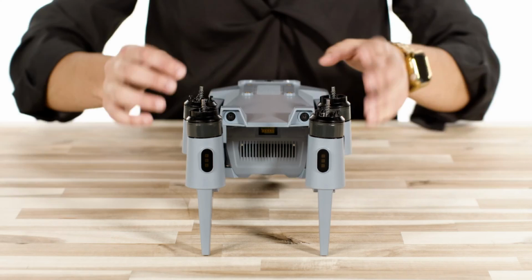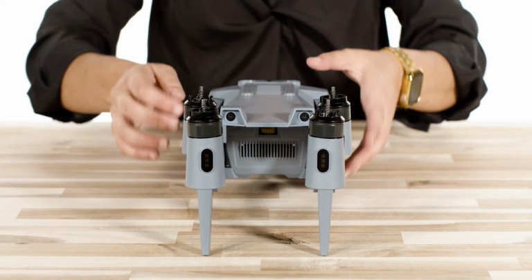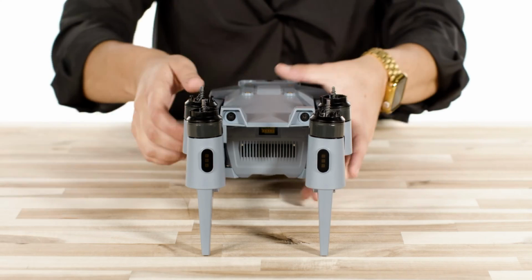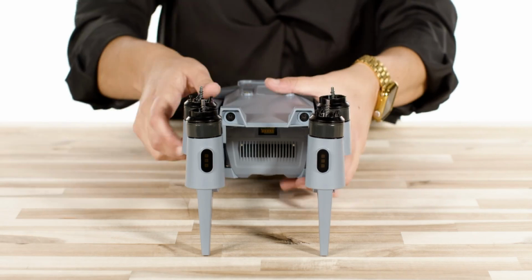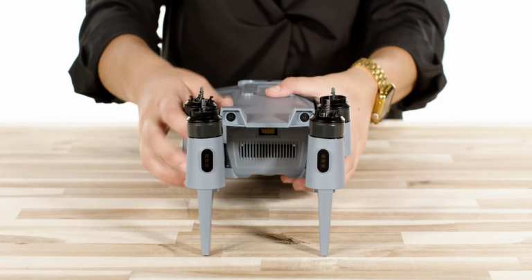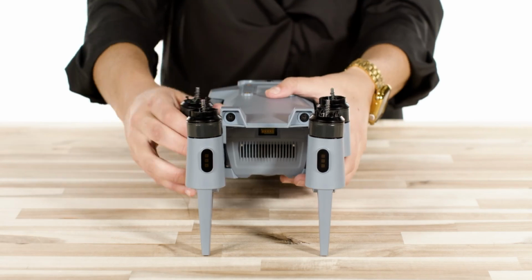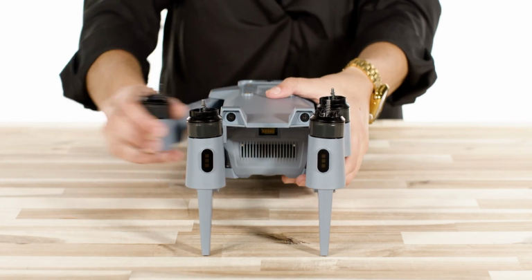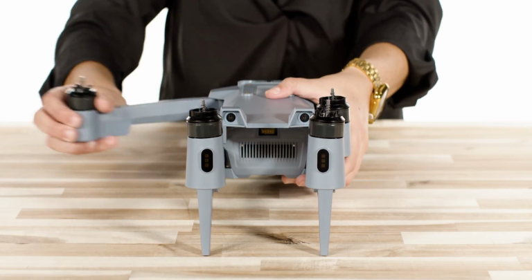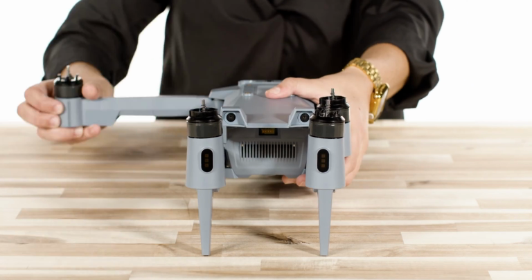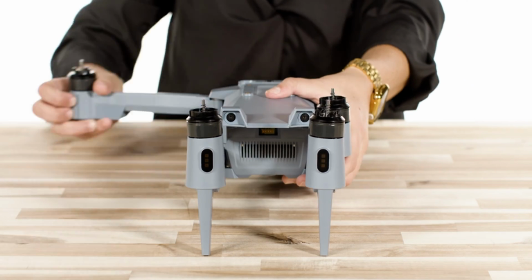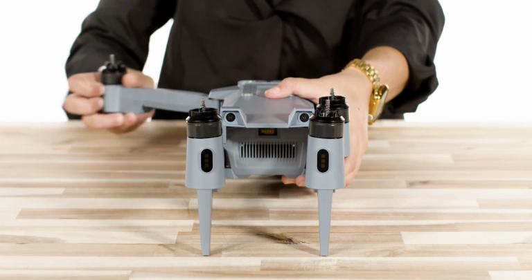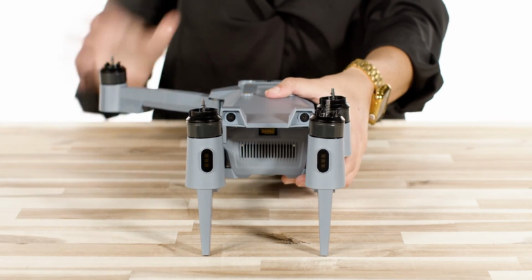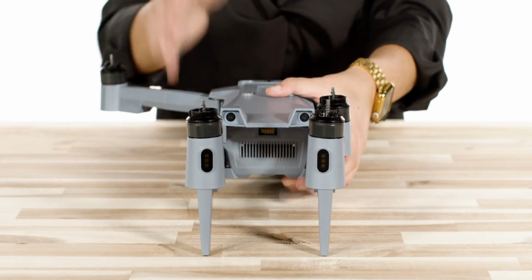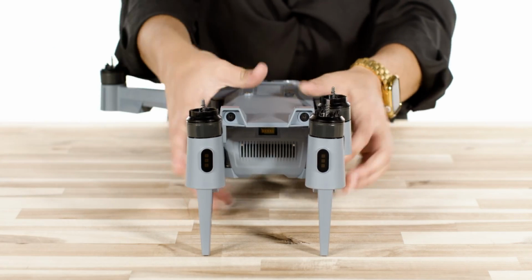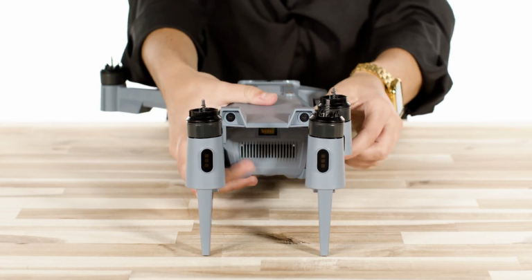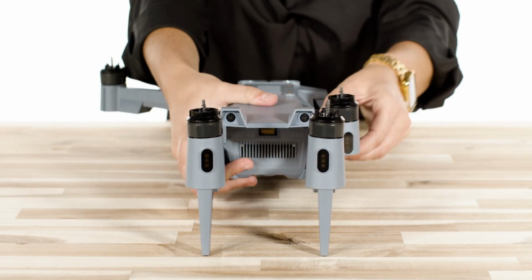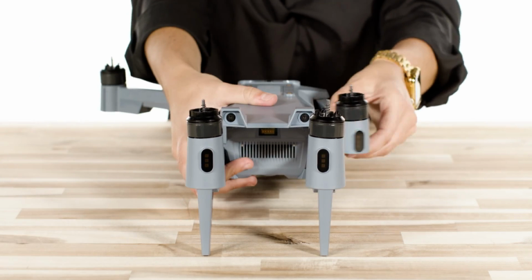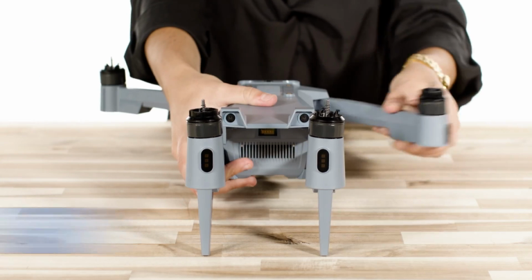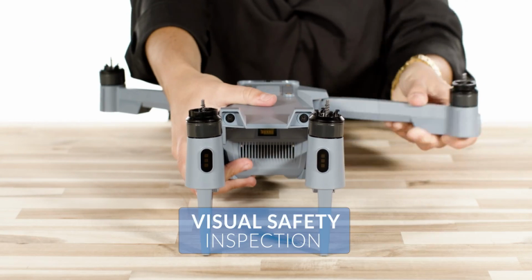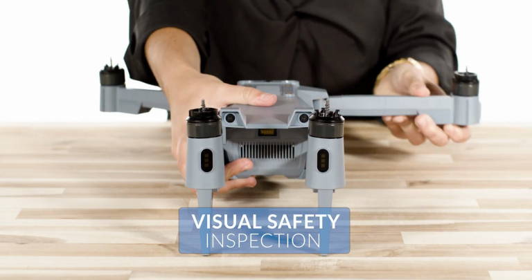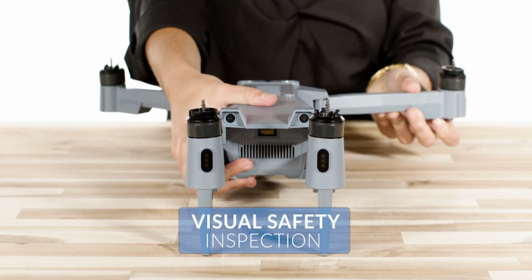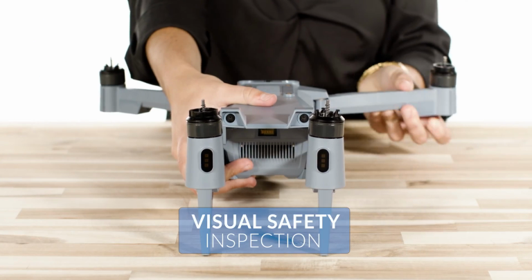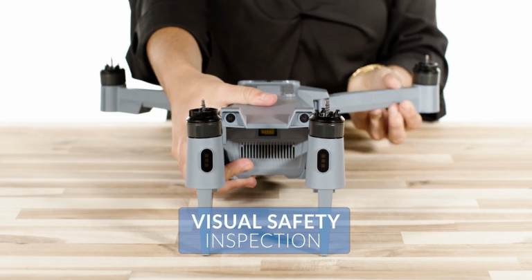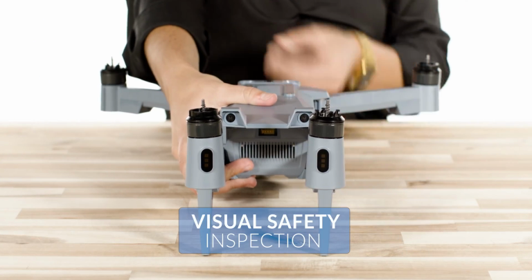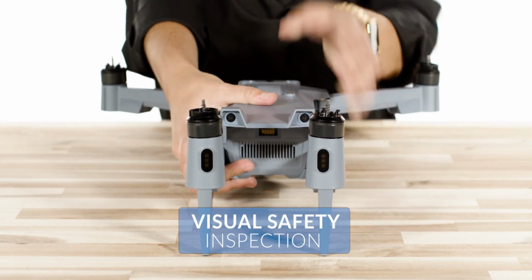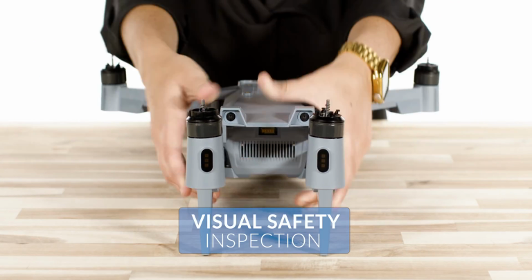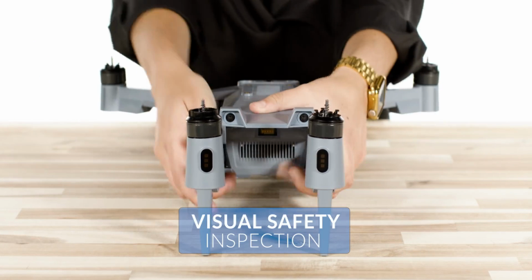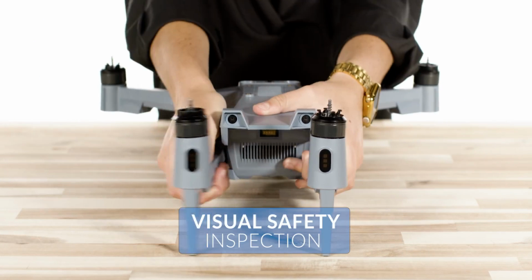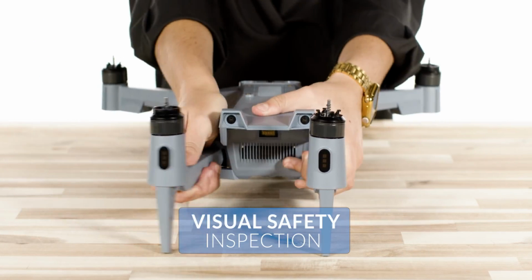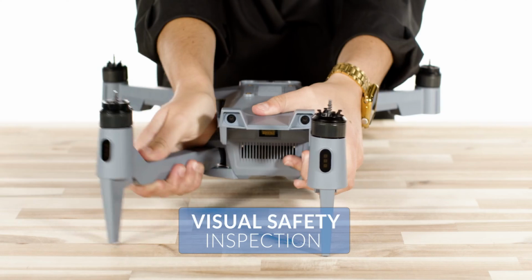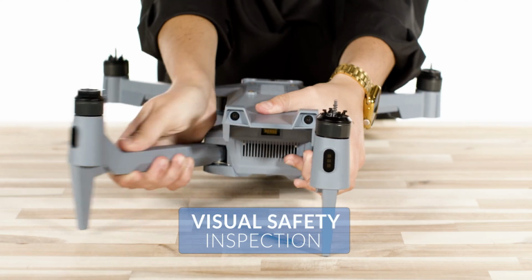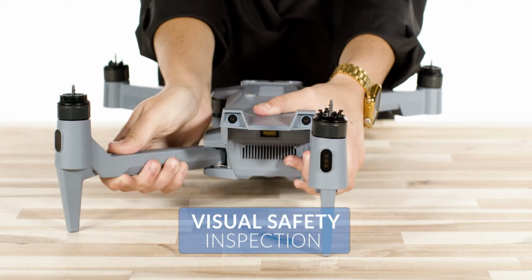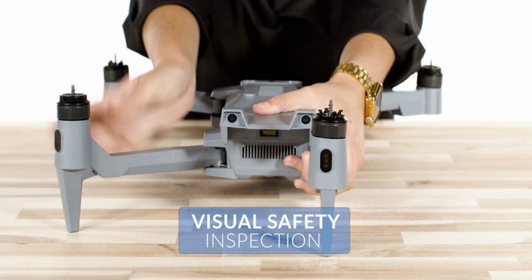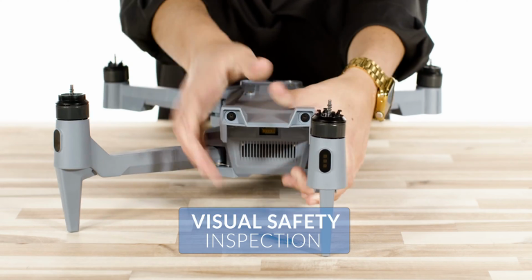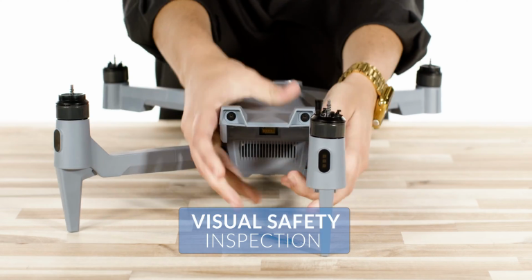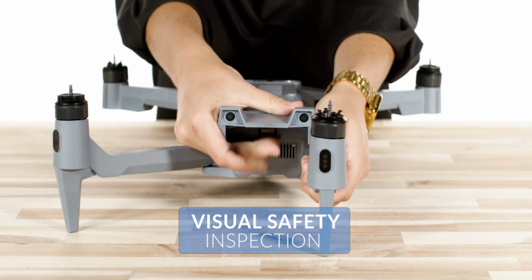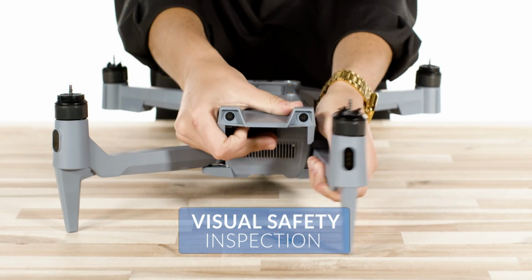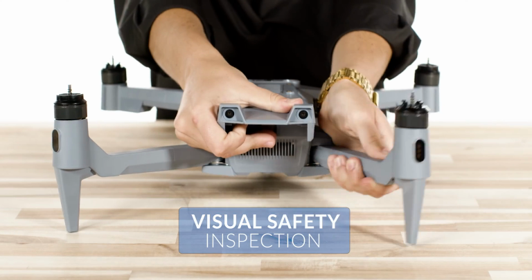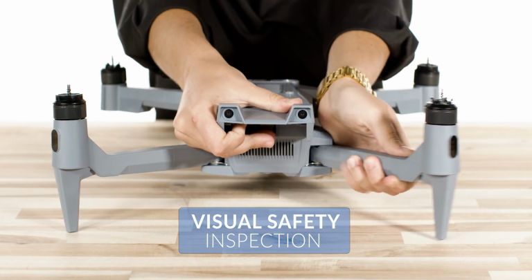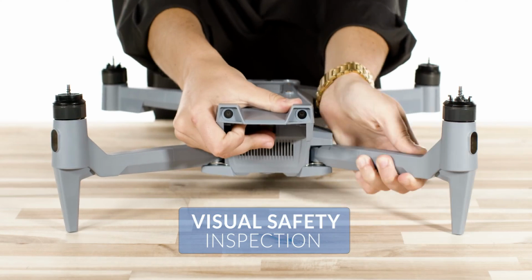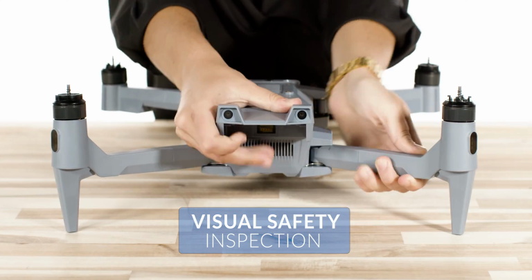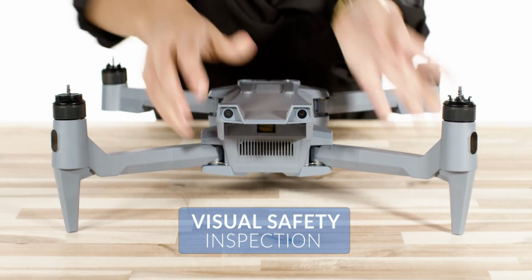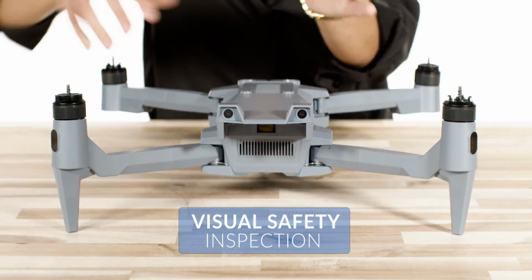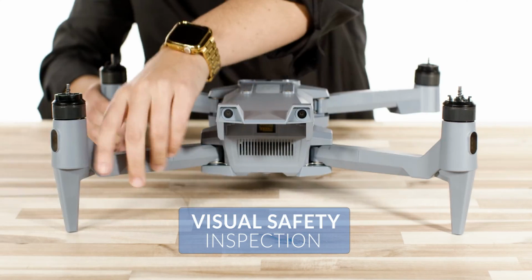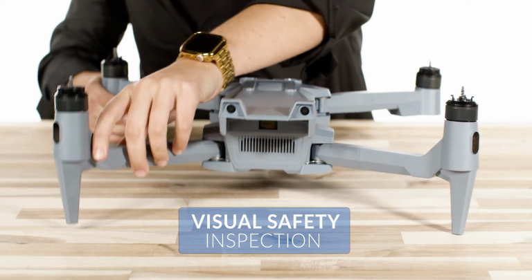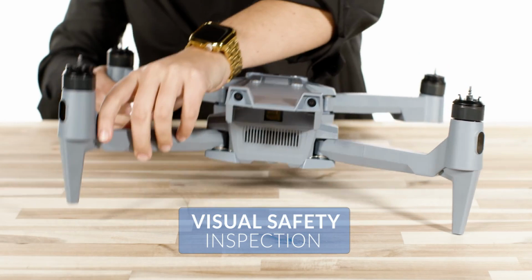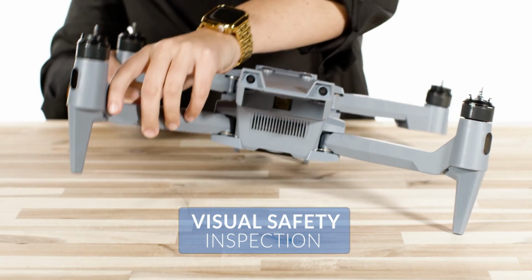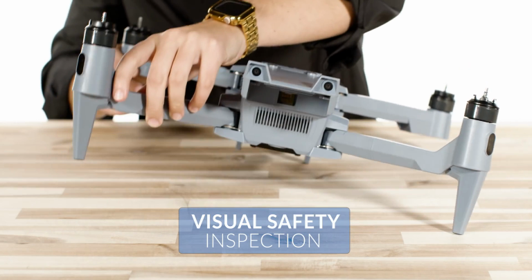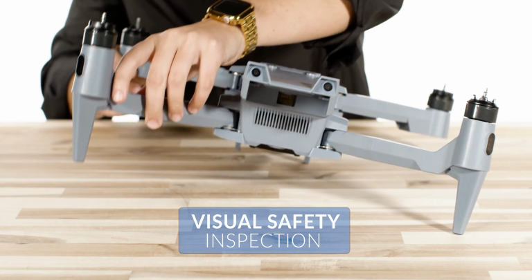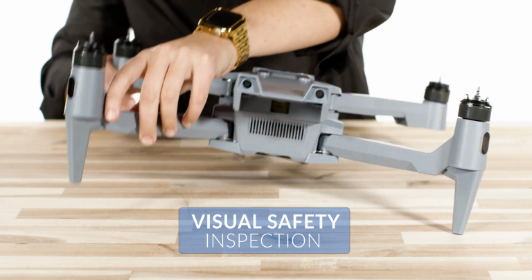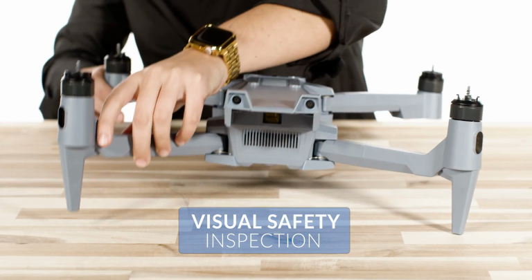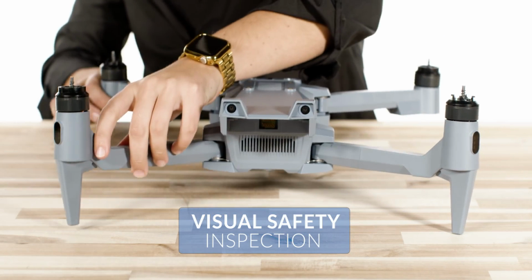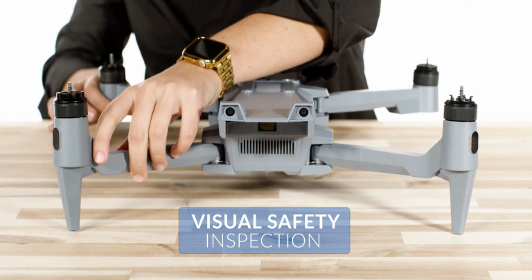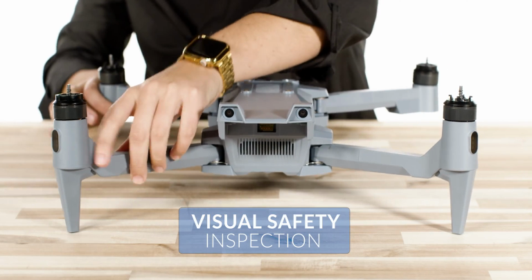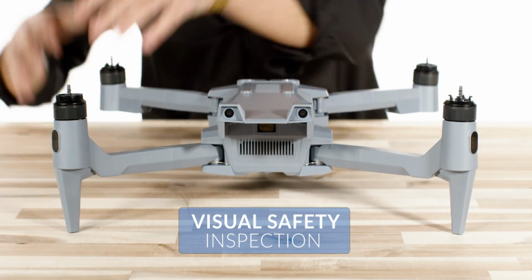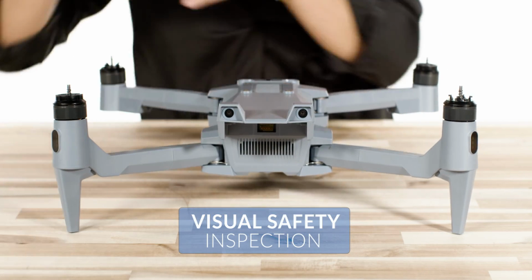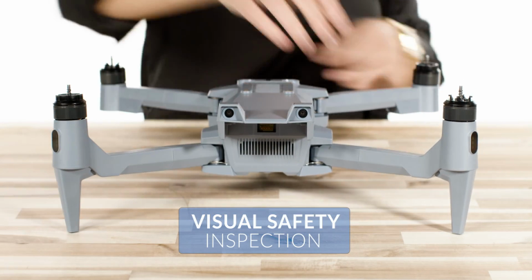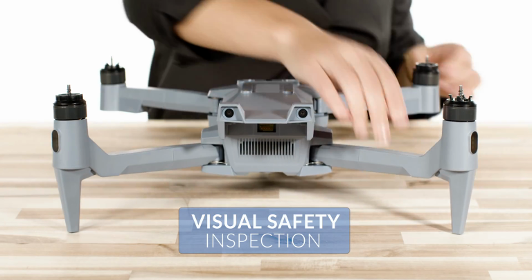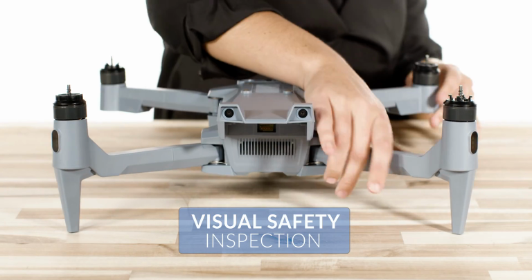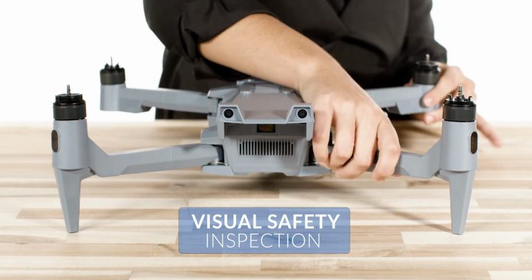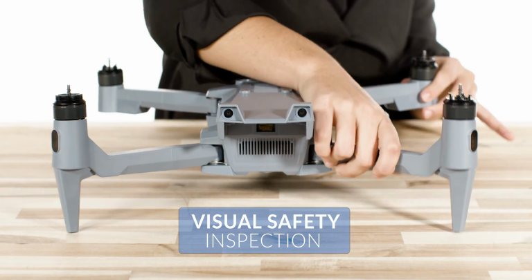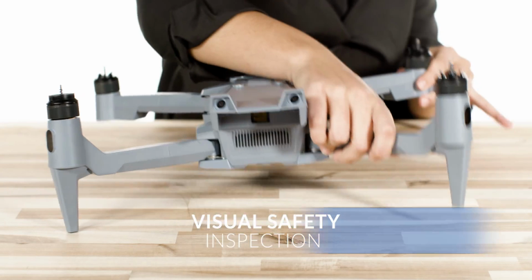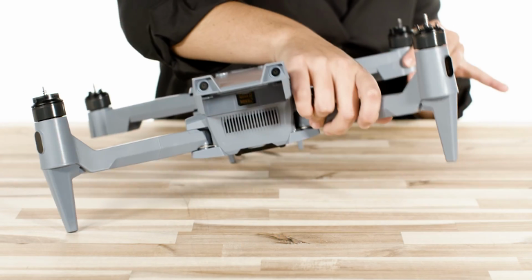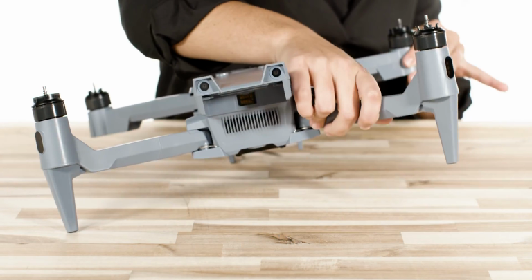First, you will unfold the legs and perform a visual safety inspection of the aircraft, checking for any cracks or physical damage from transport.